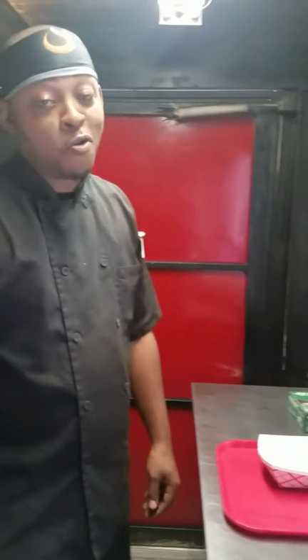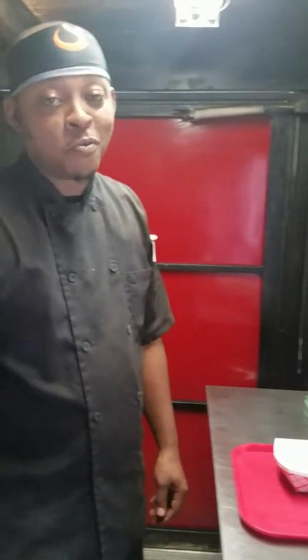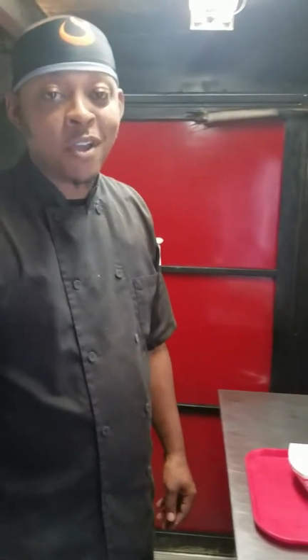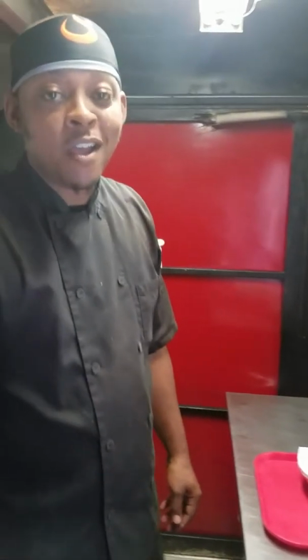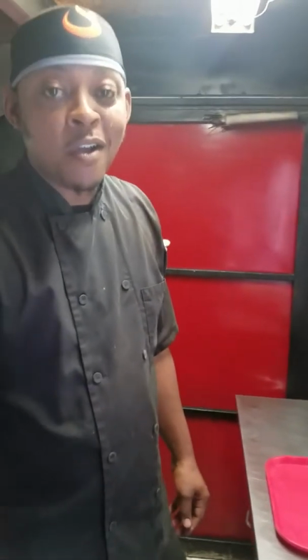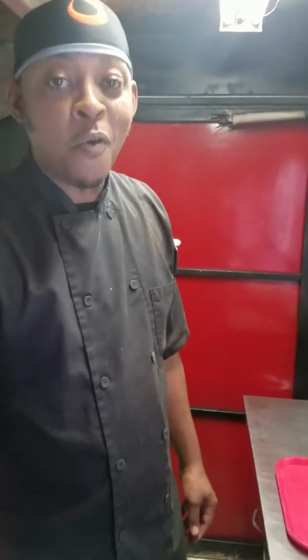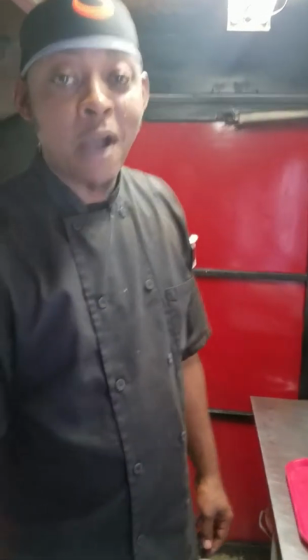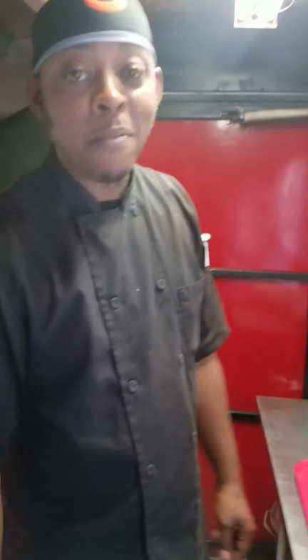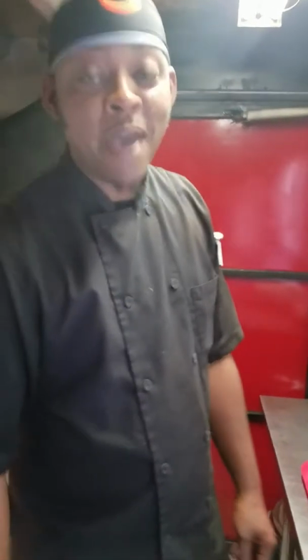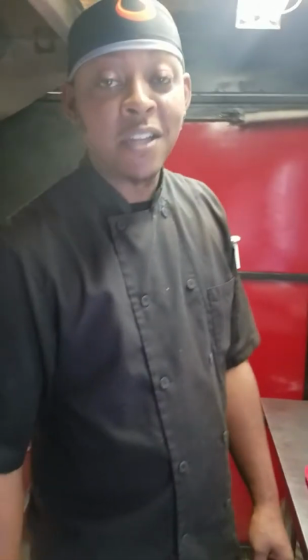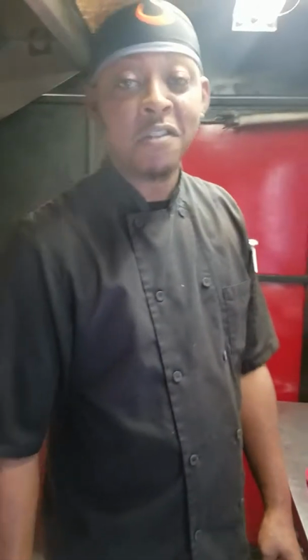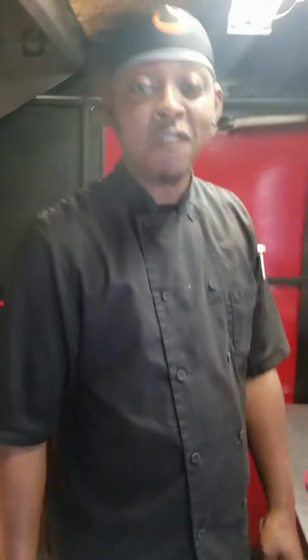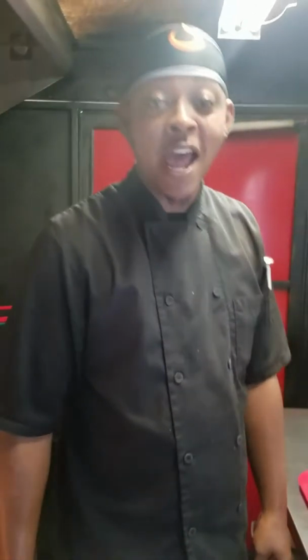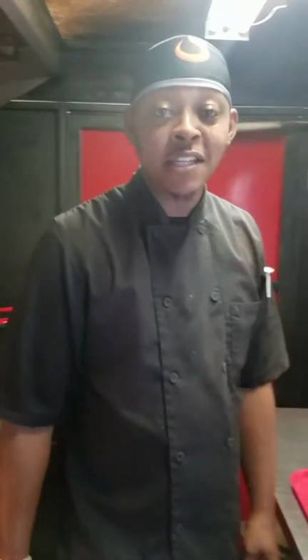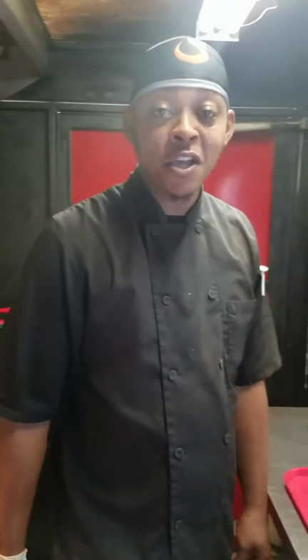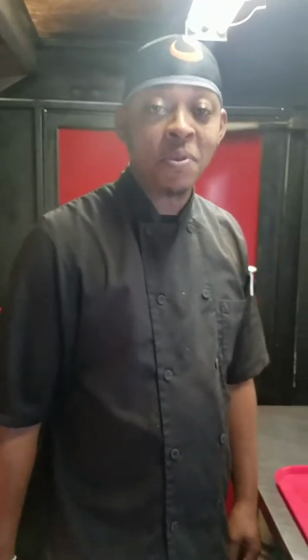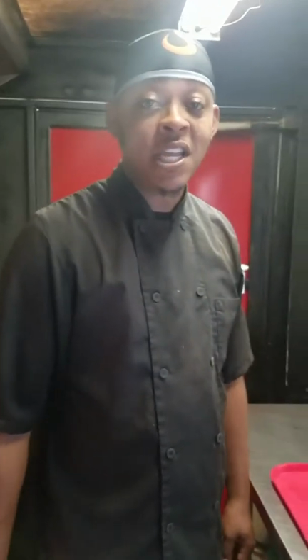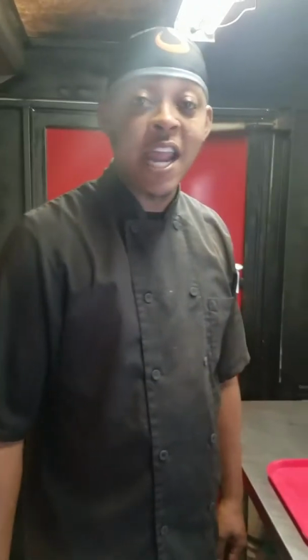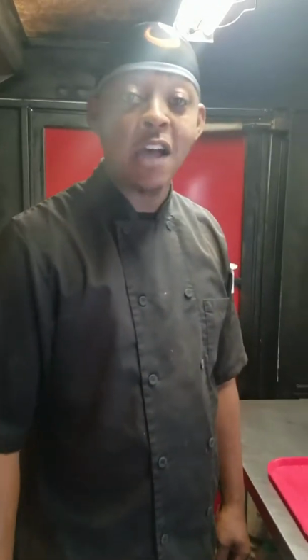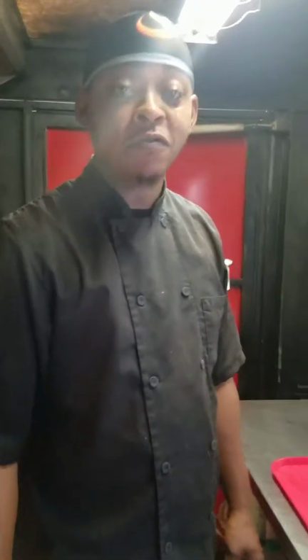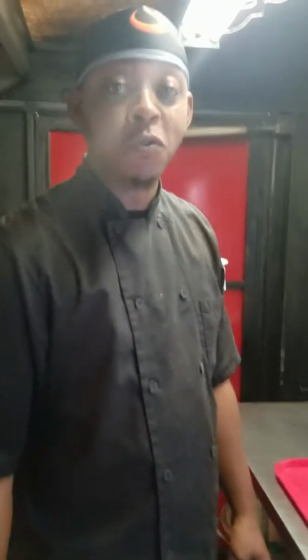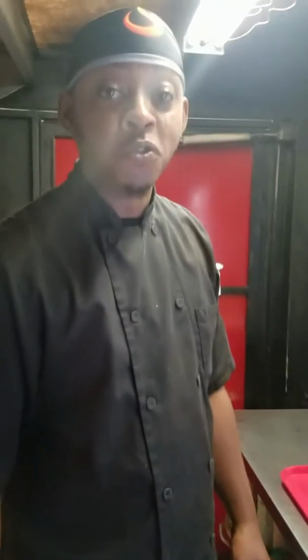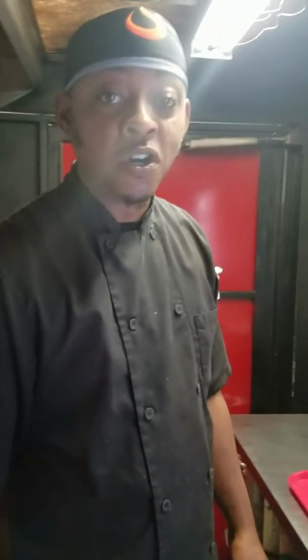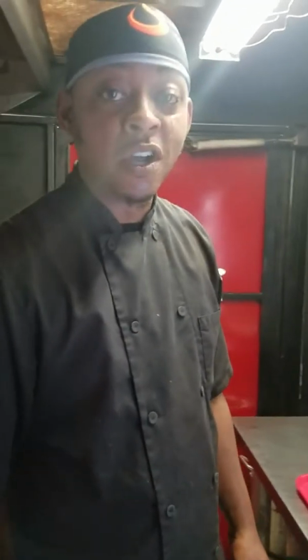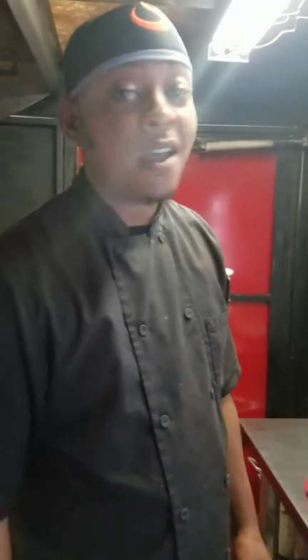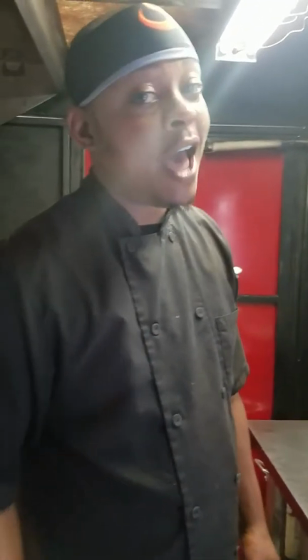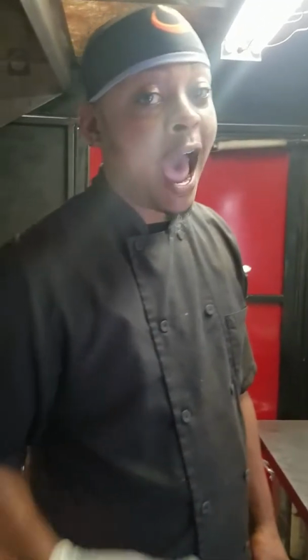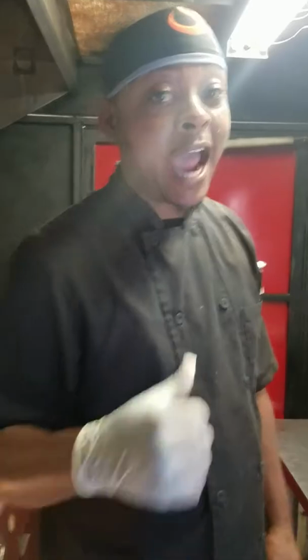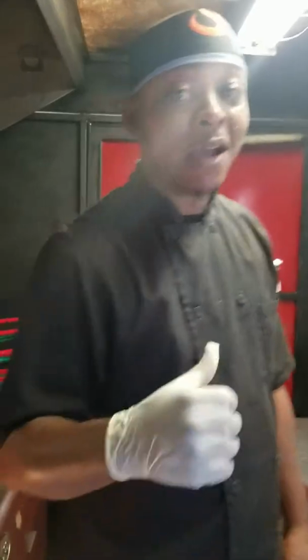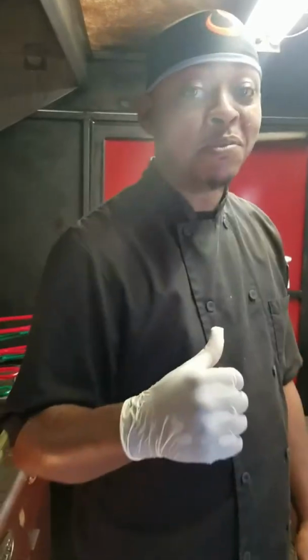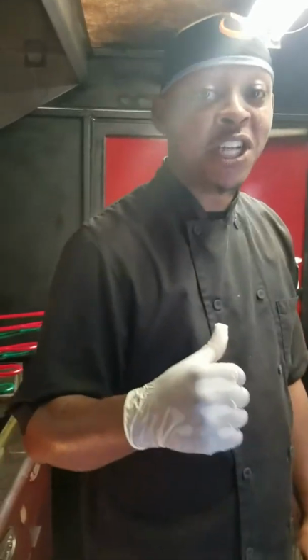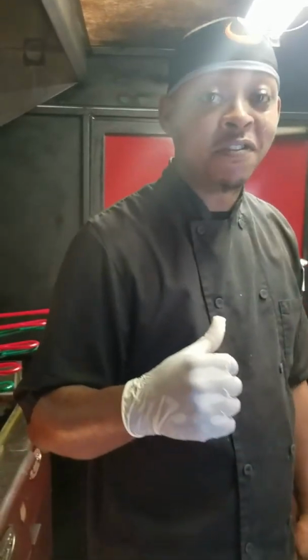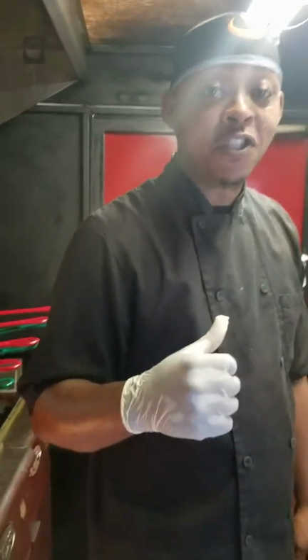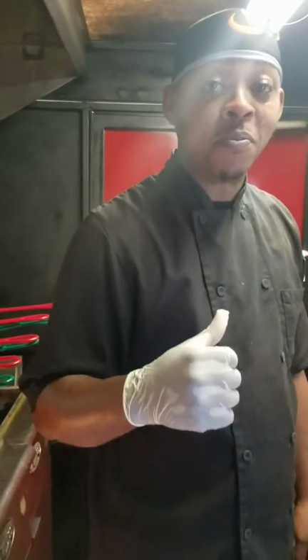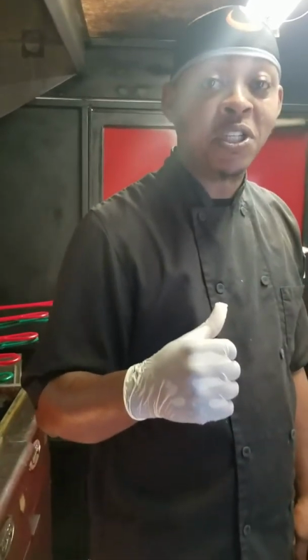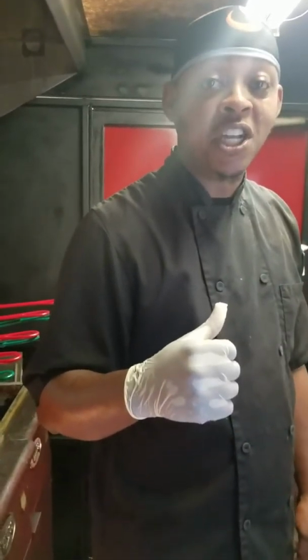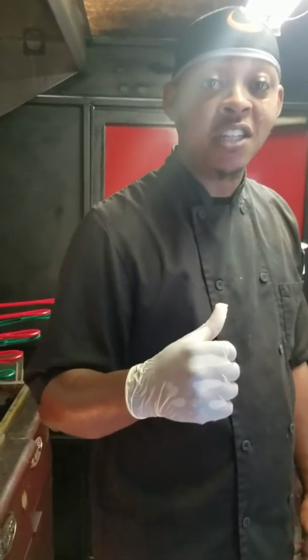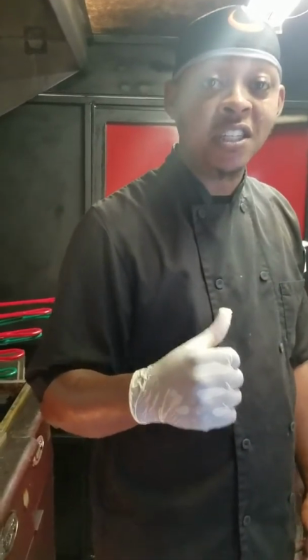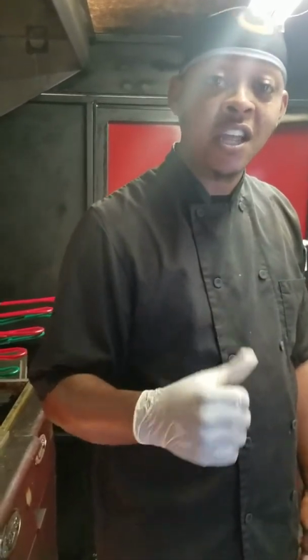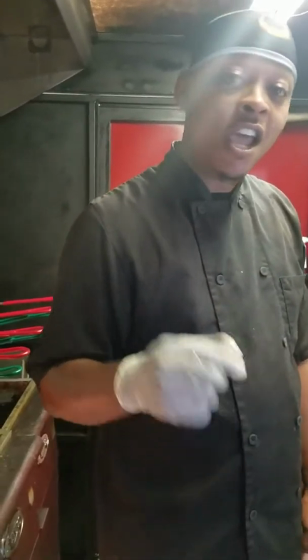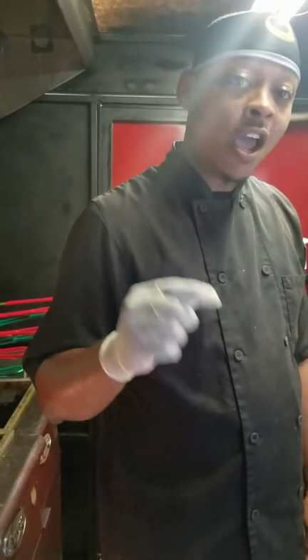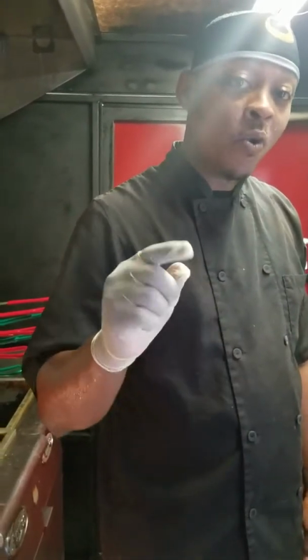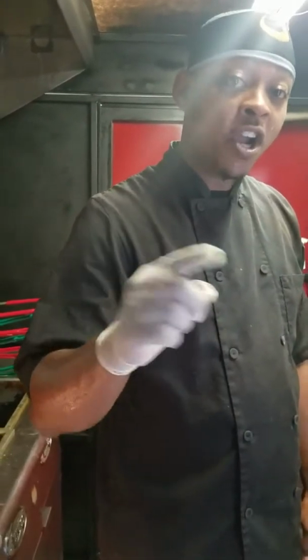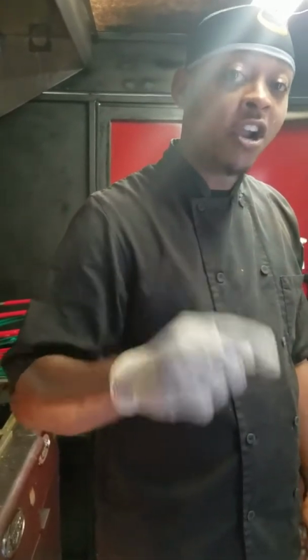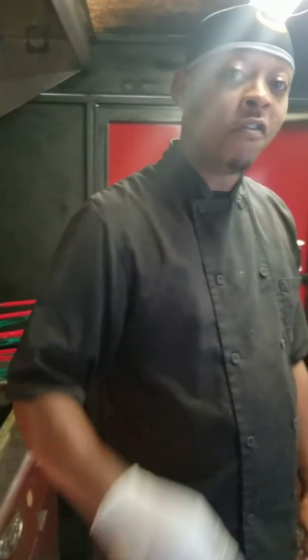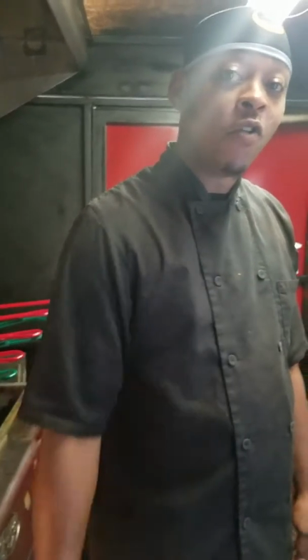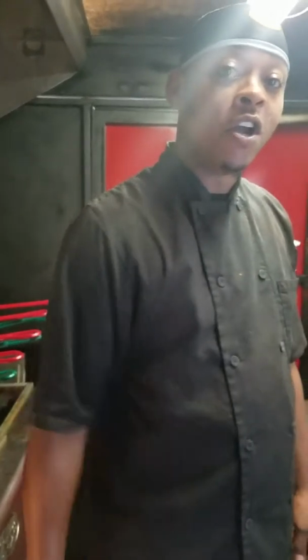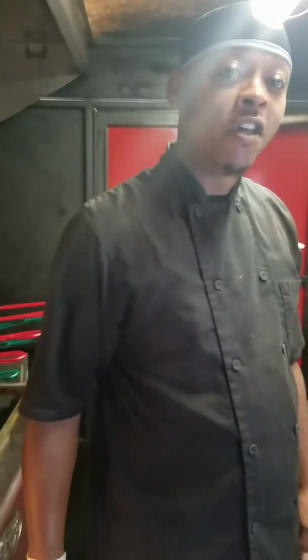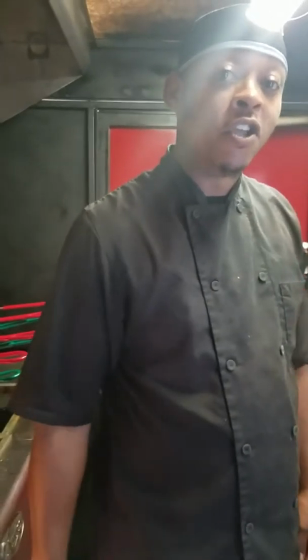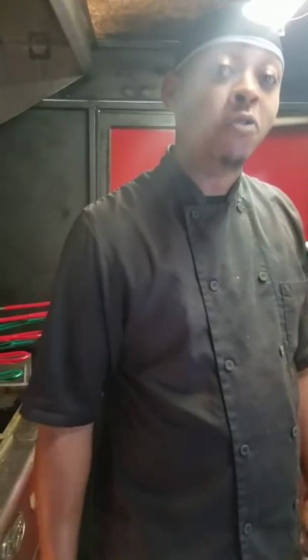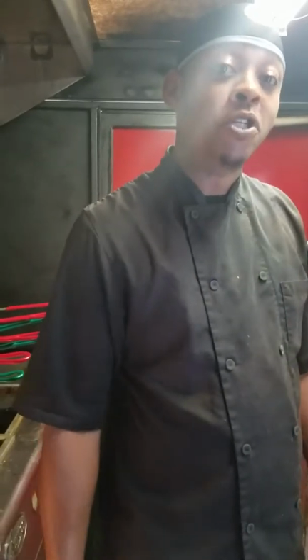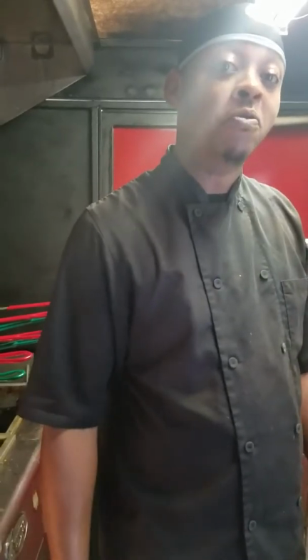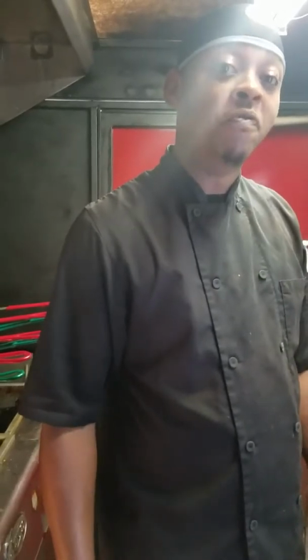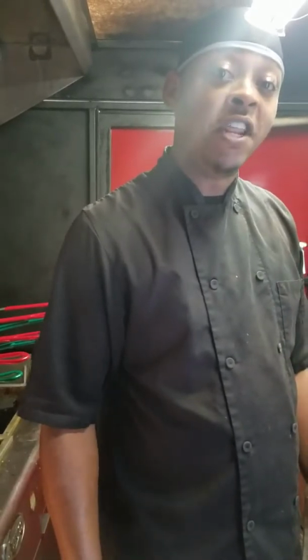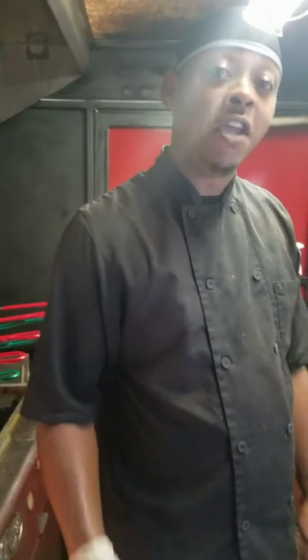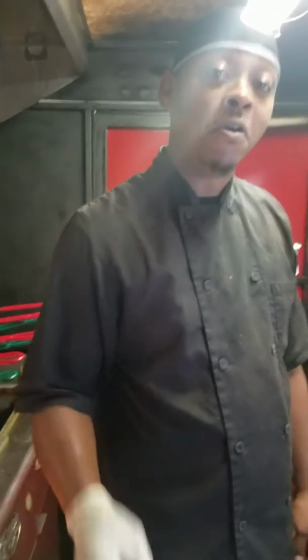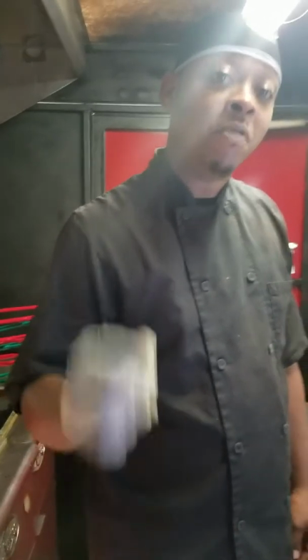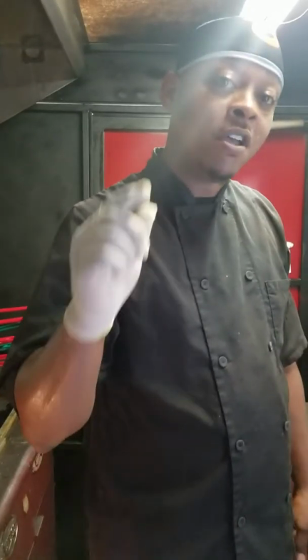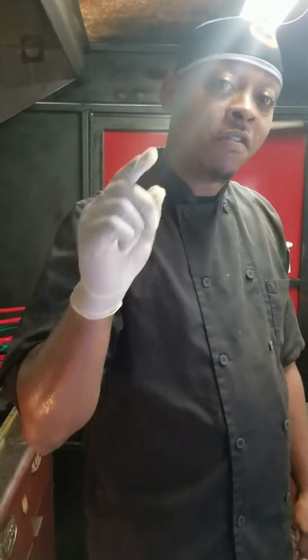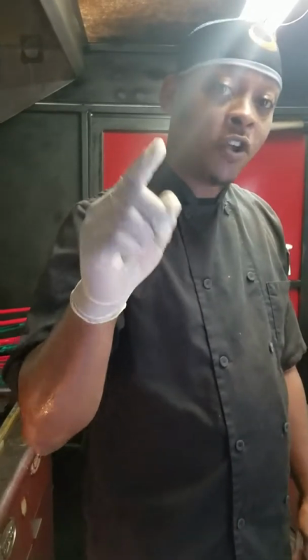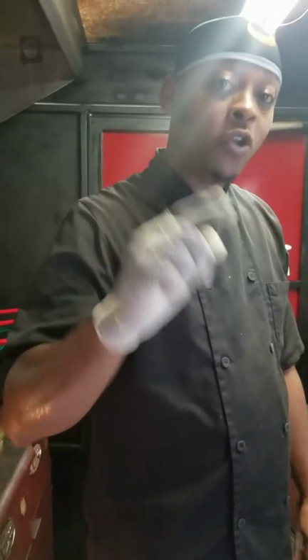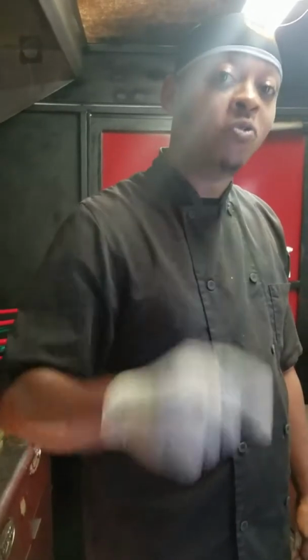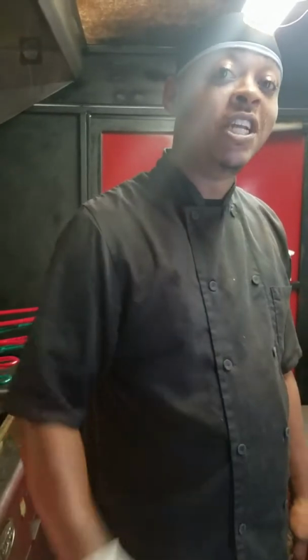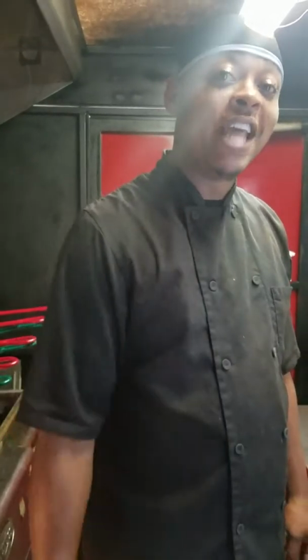Hello, welcome back to the Flying Sobie's Hen House Food Truck. I am Chef Sobie Johnson and we're here for another YouTube video for you today.